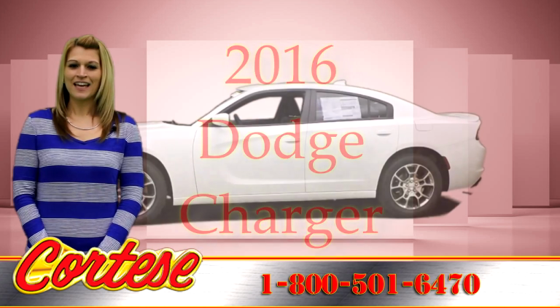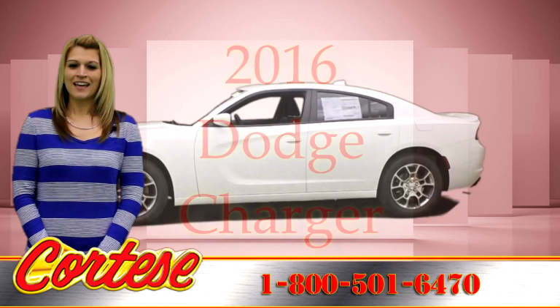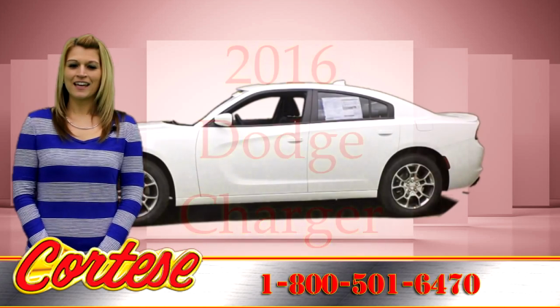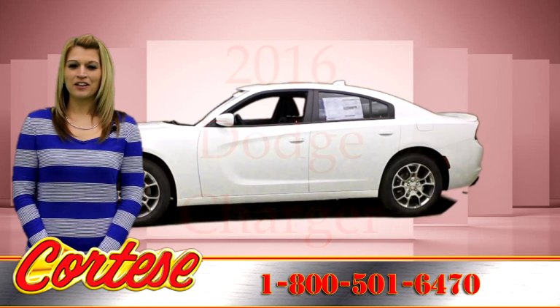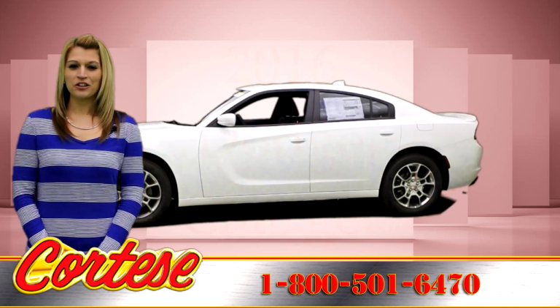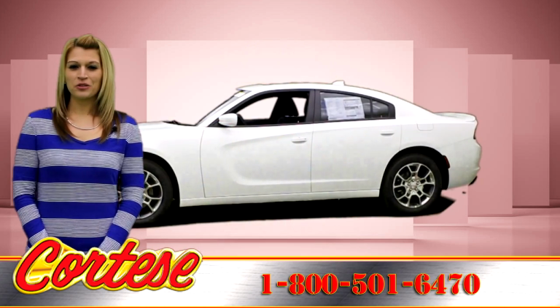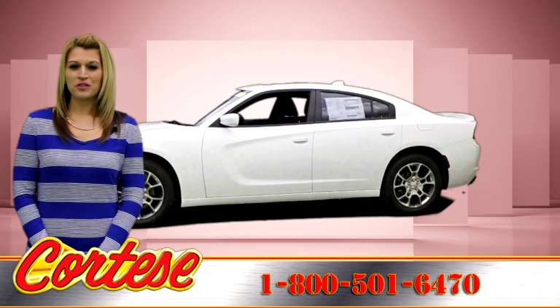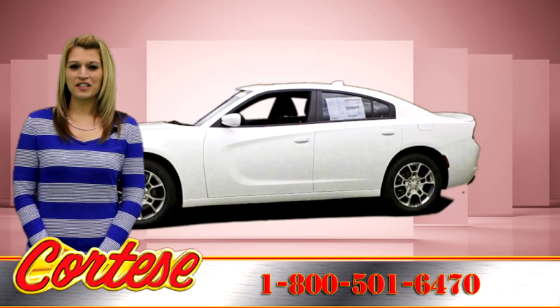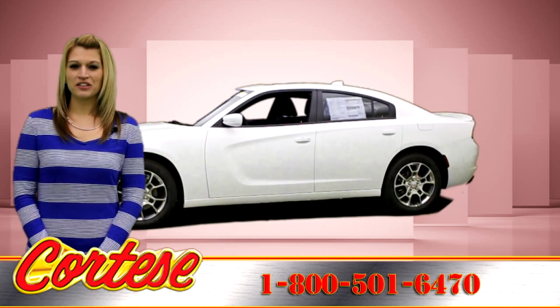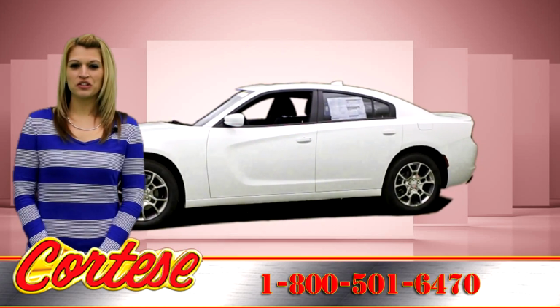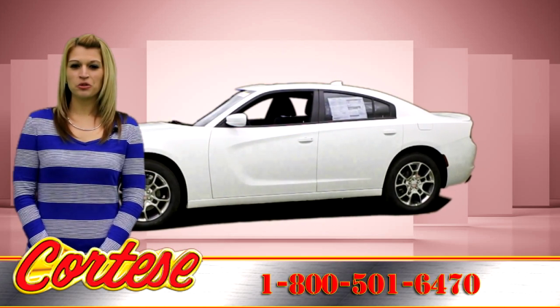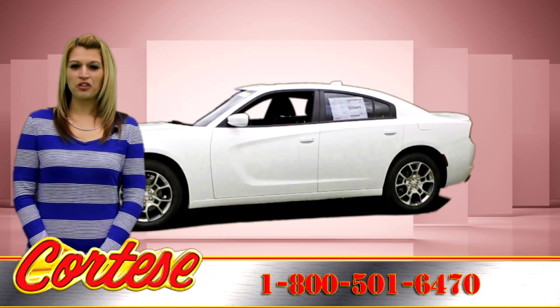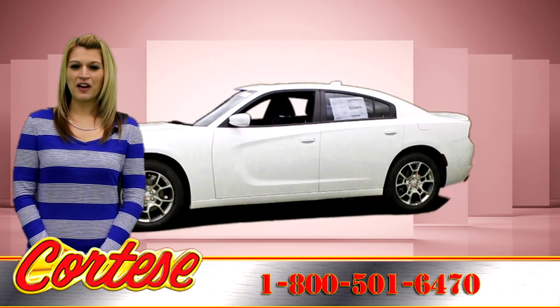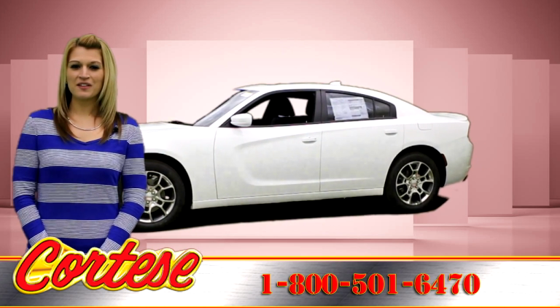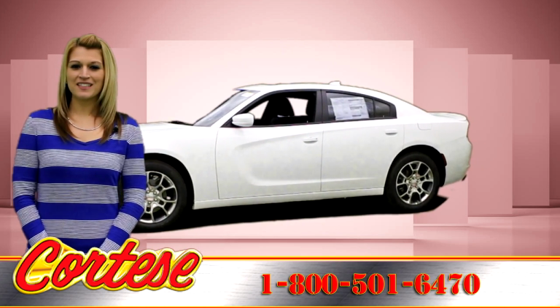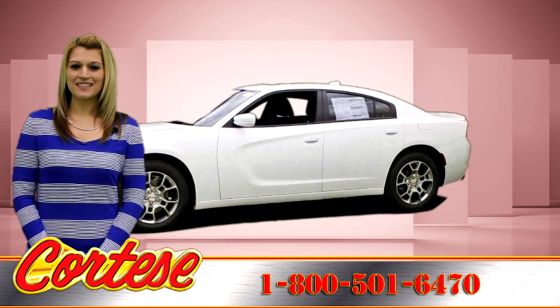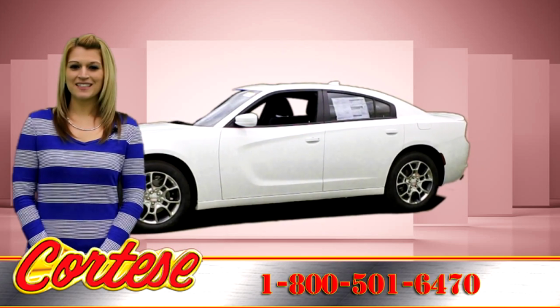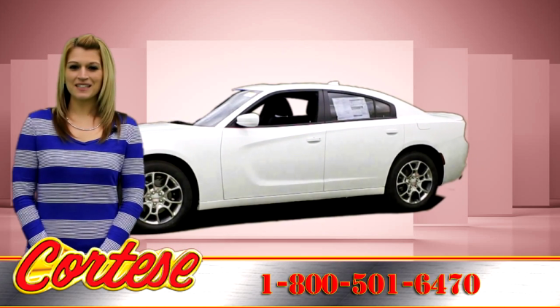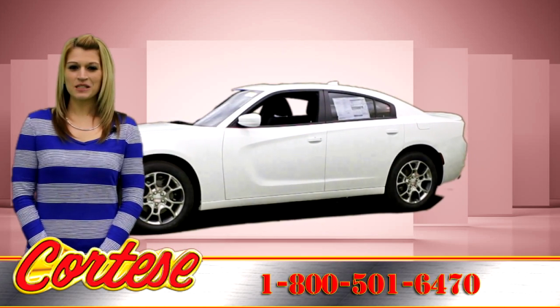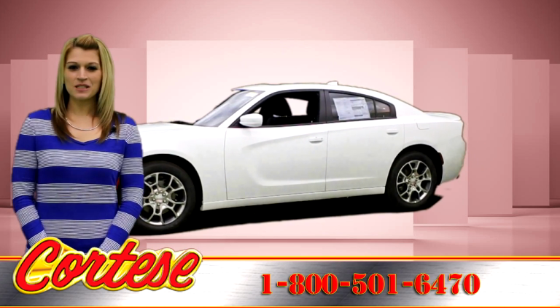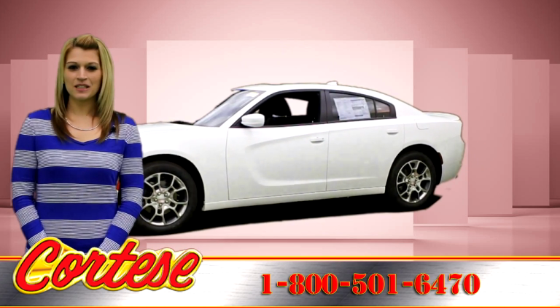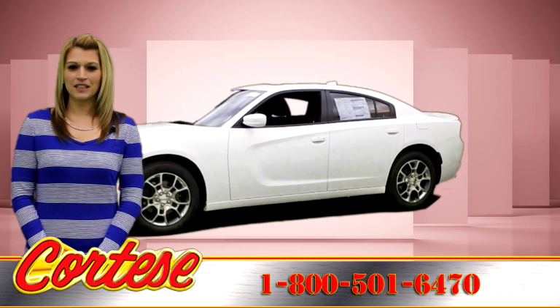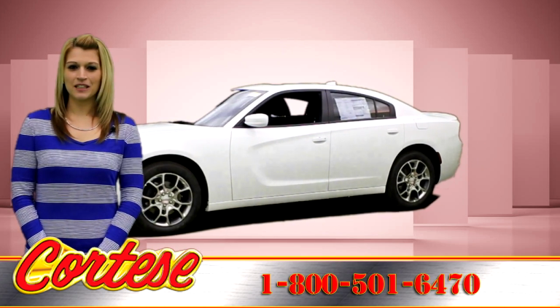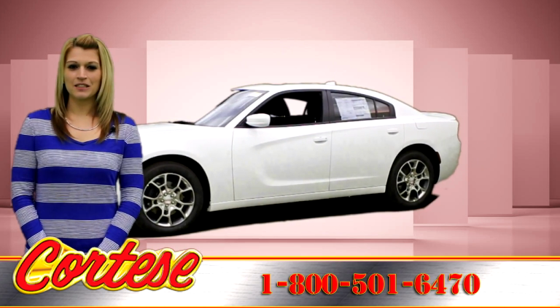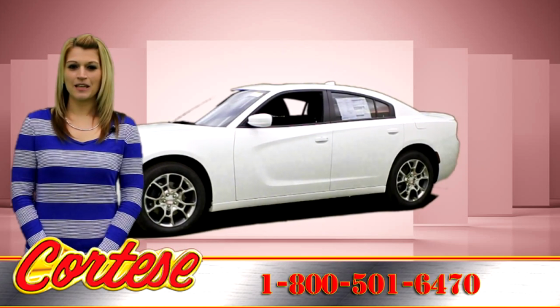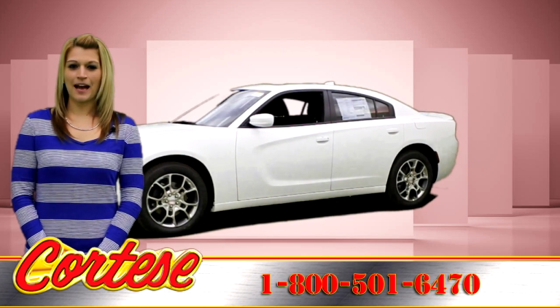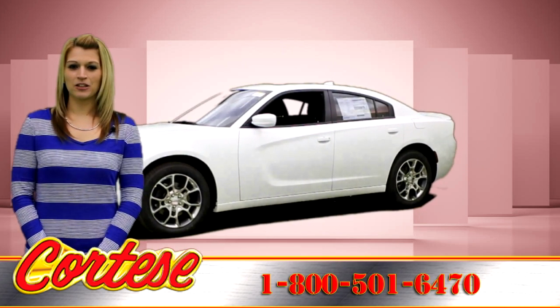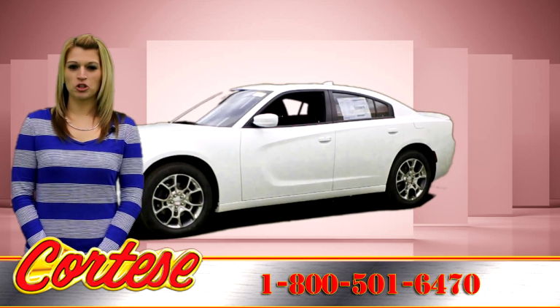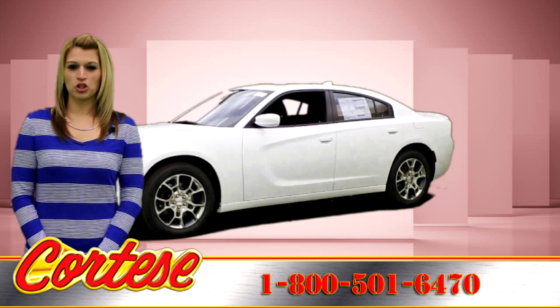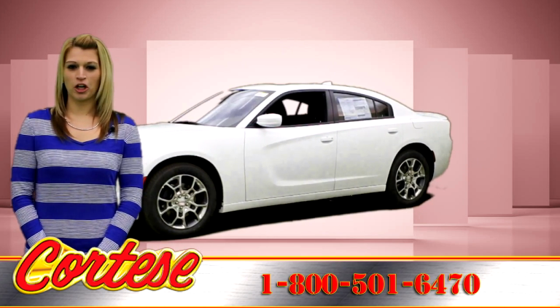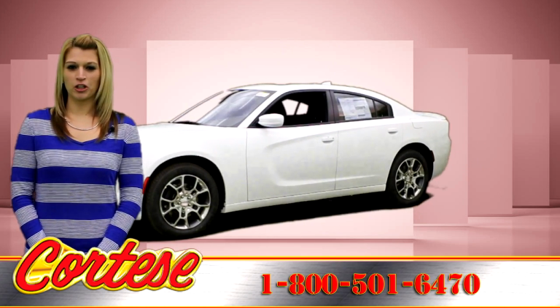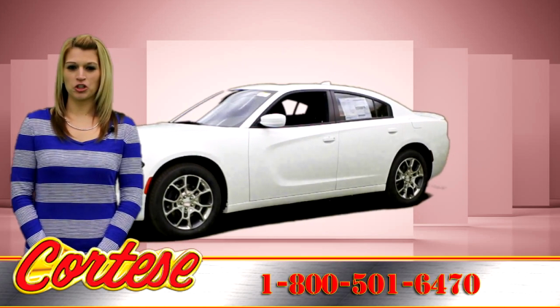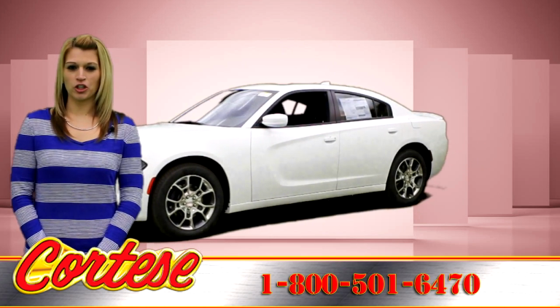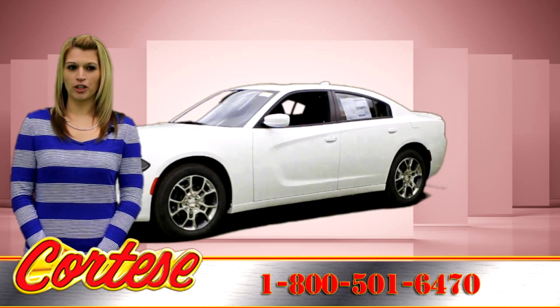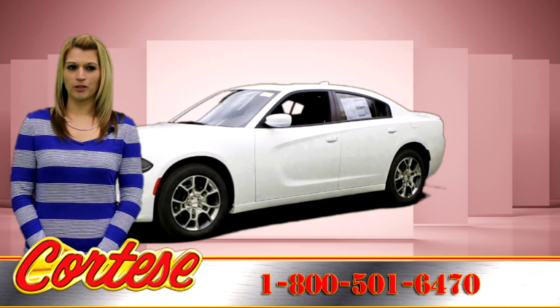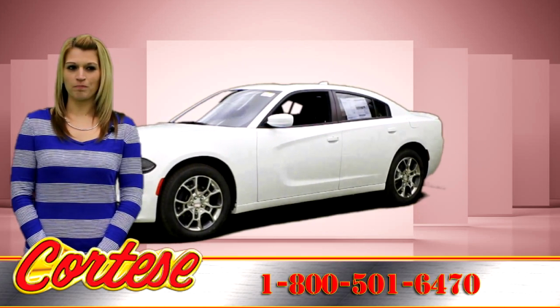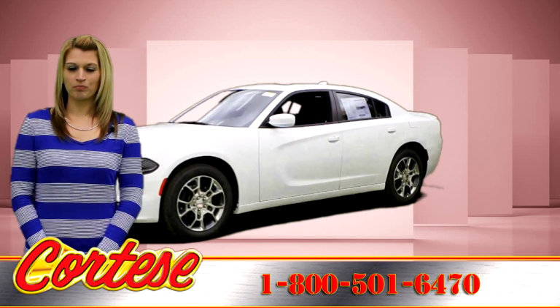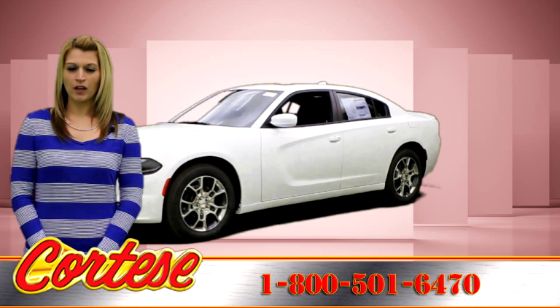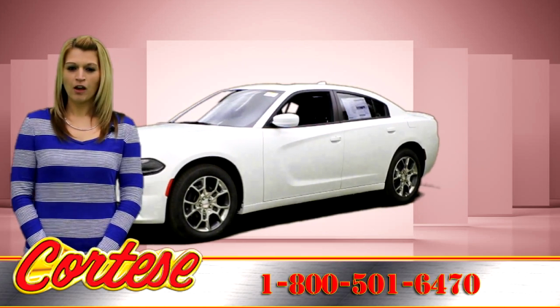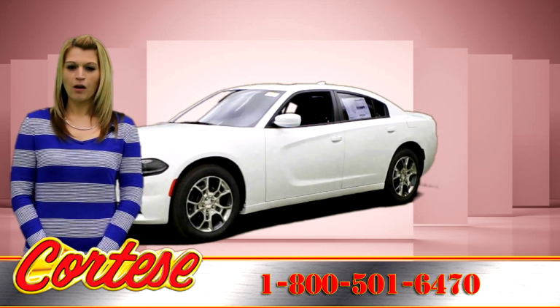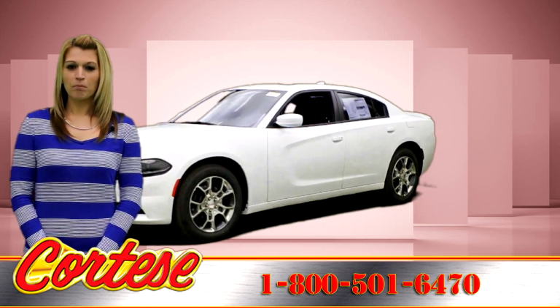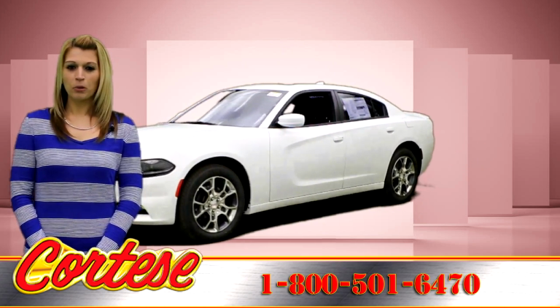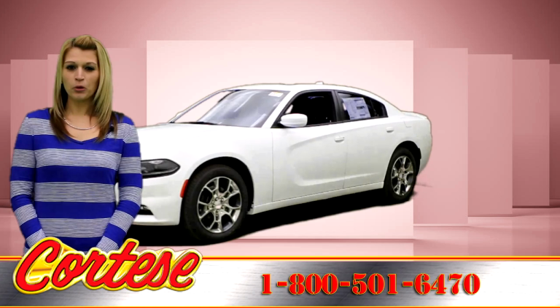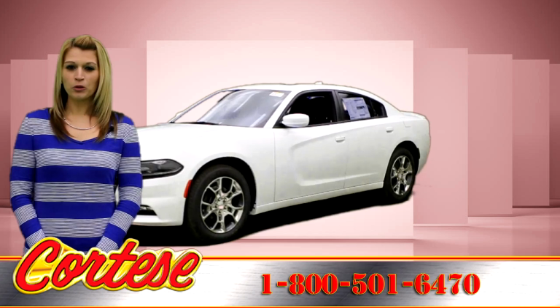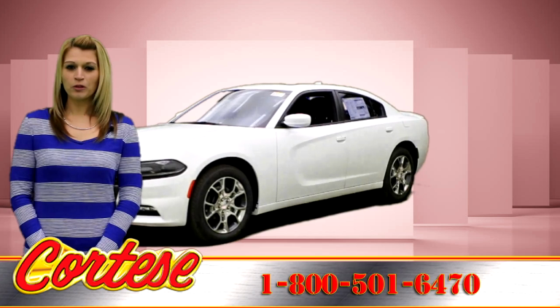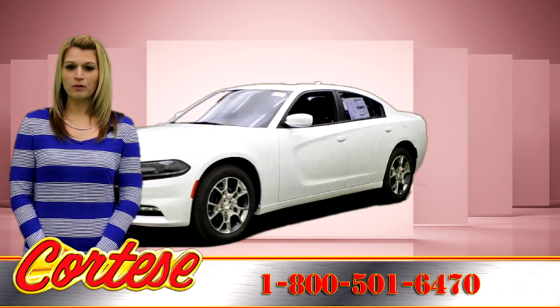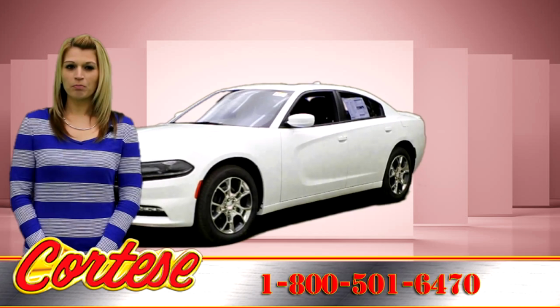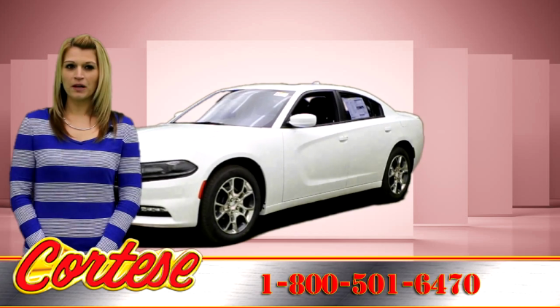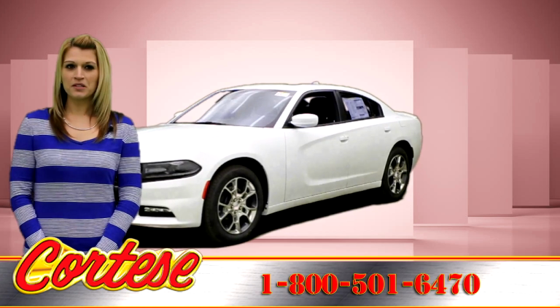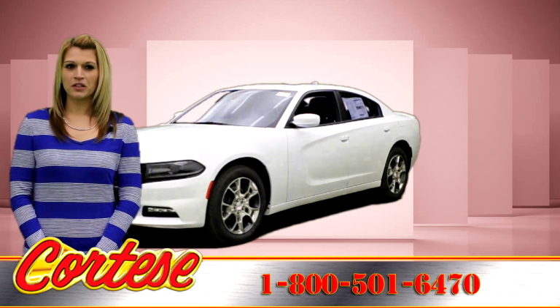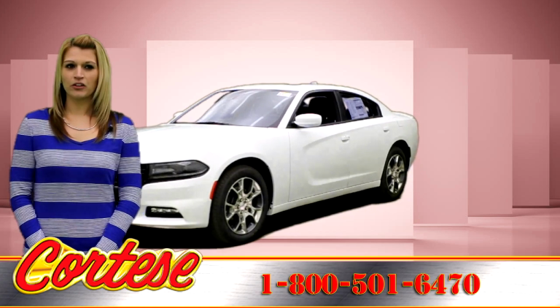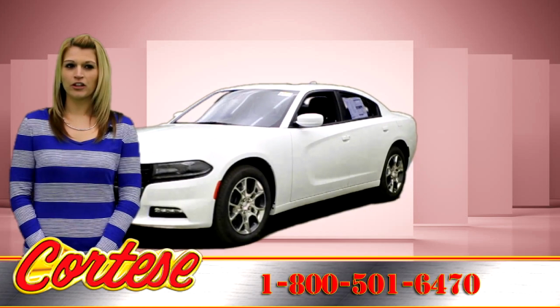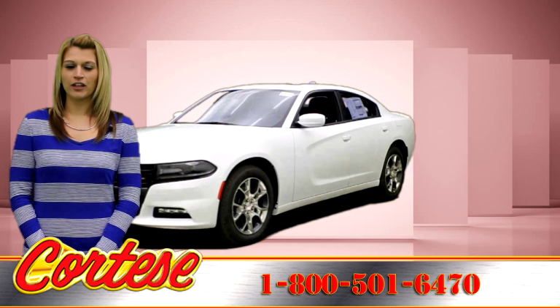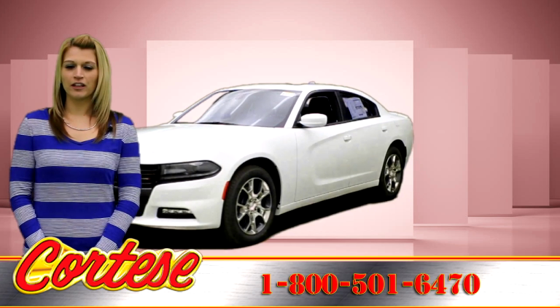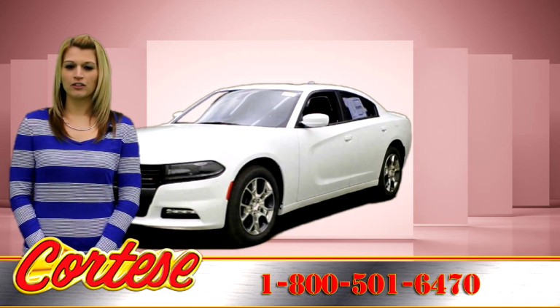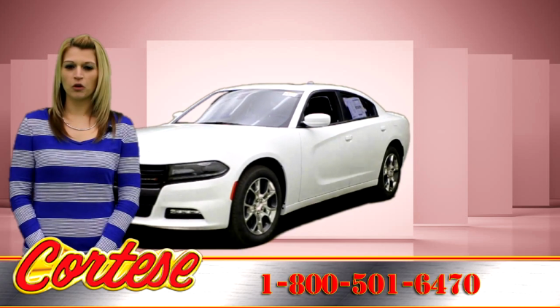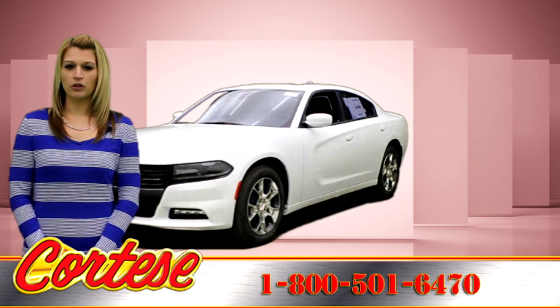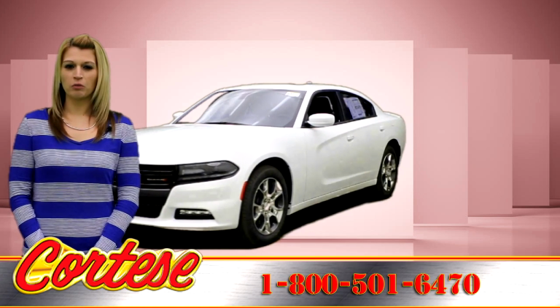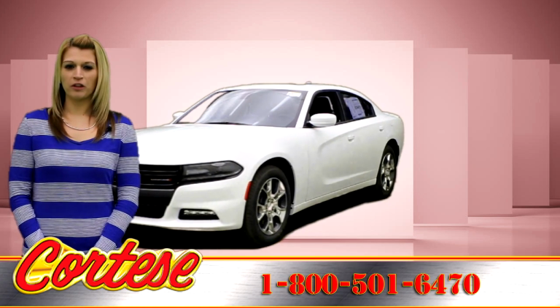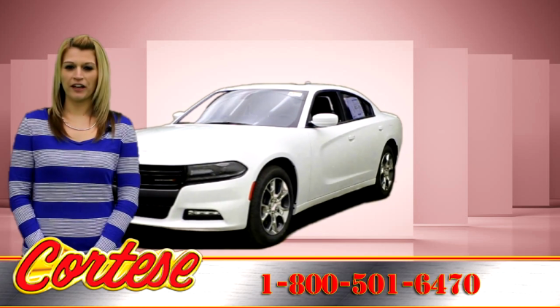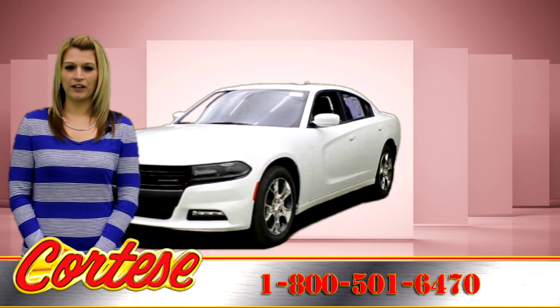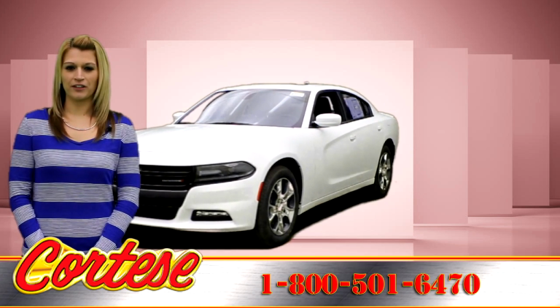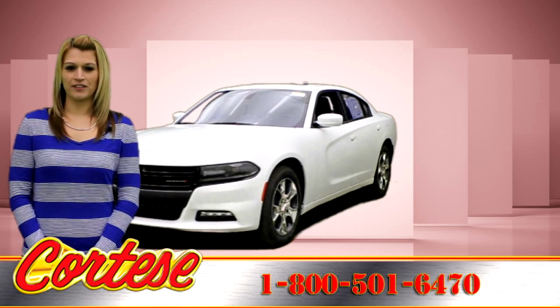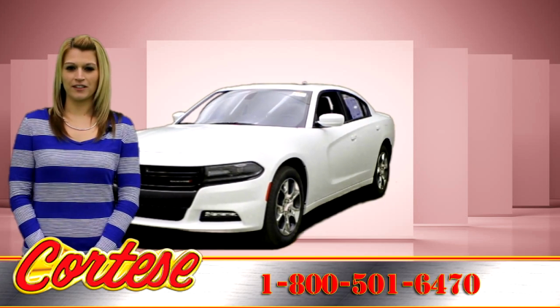Introducing the 2016 Dodge Charger. Bold, muscular, and loaded with heritage.